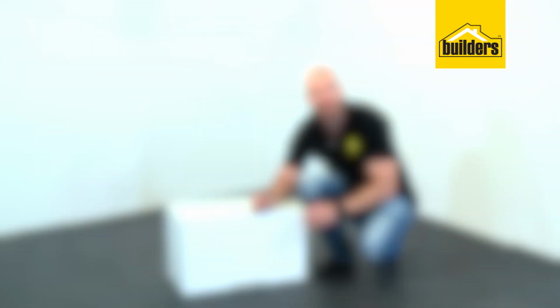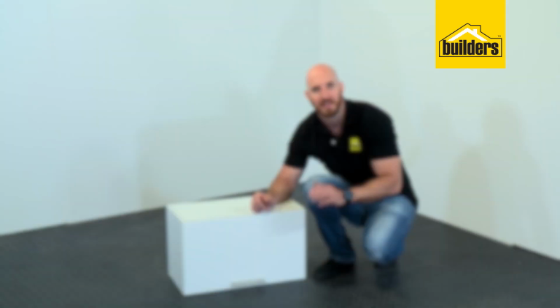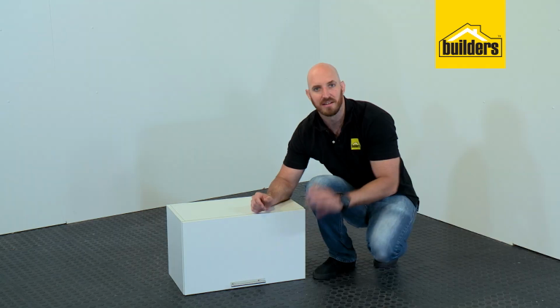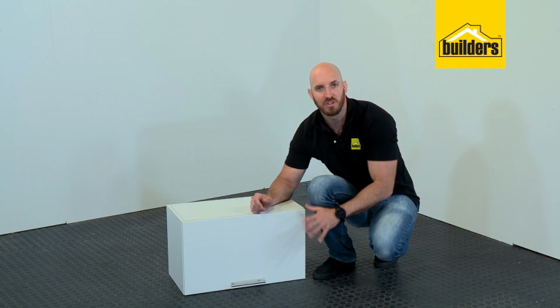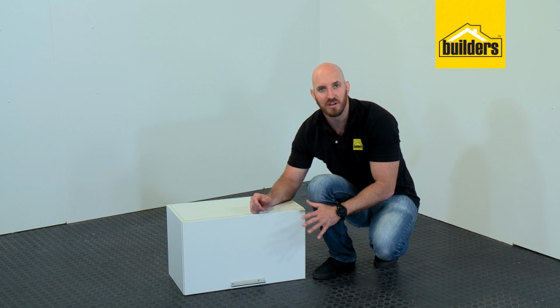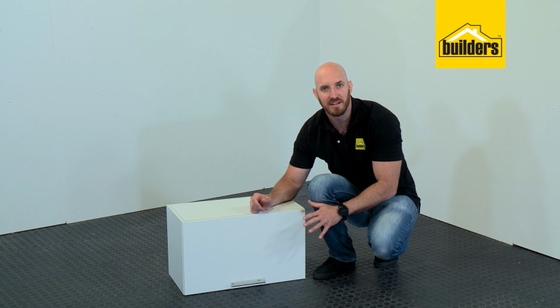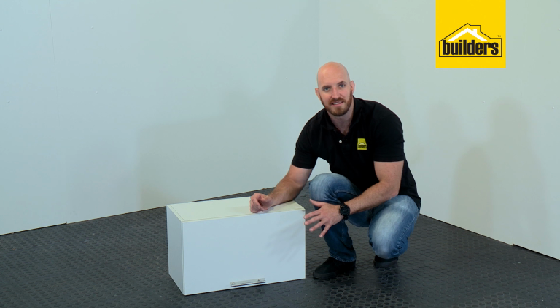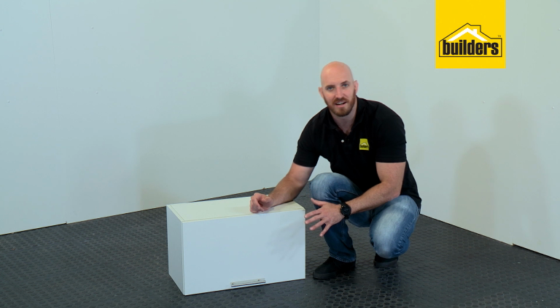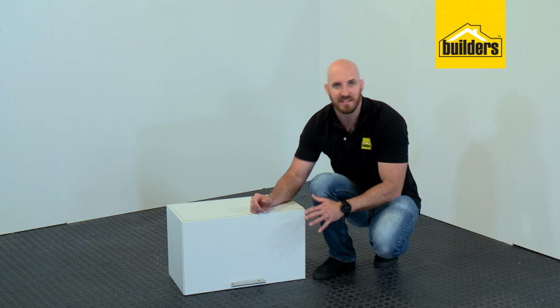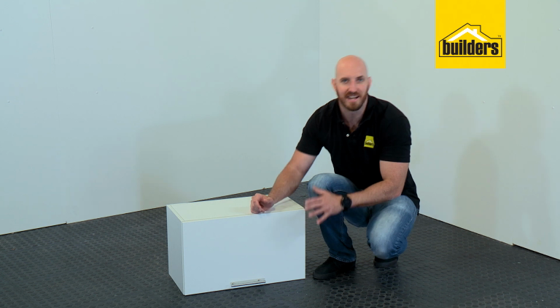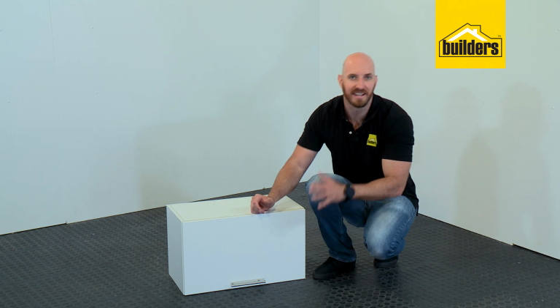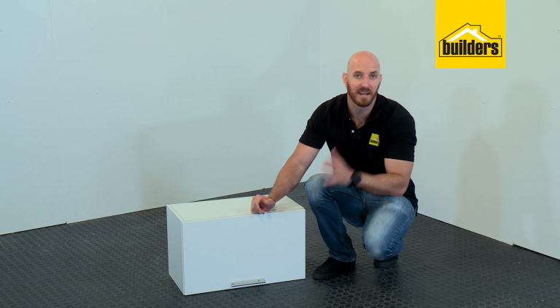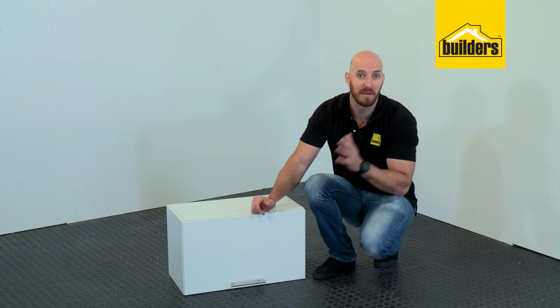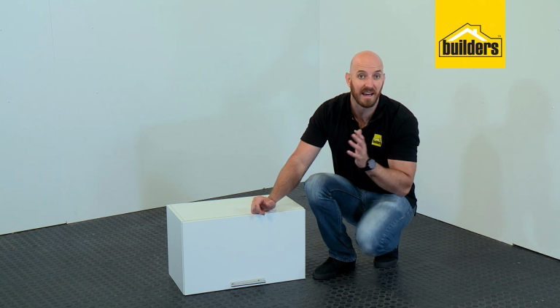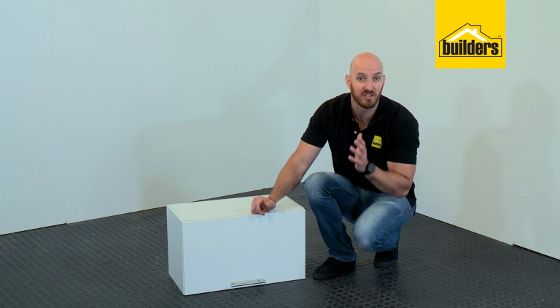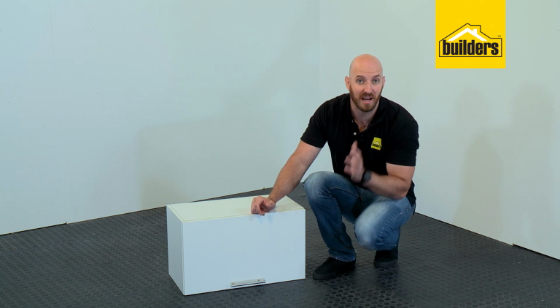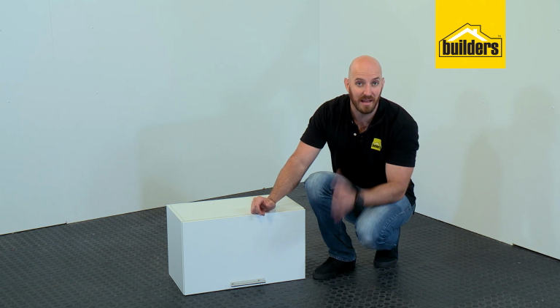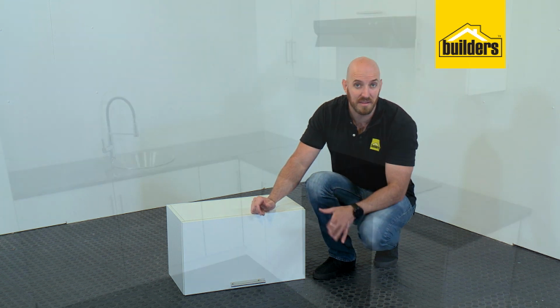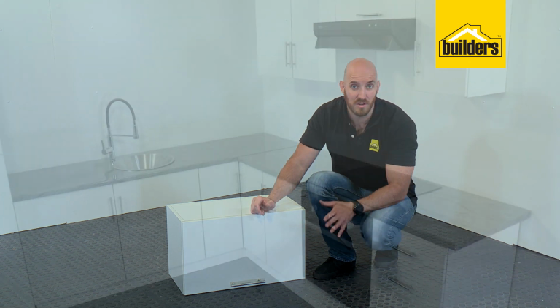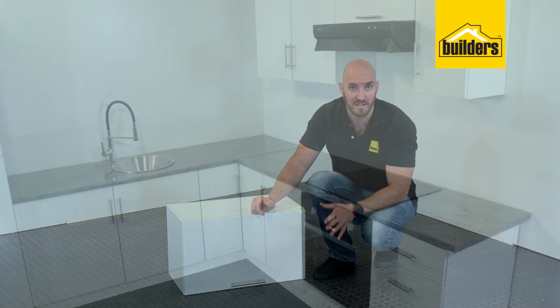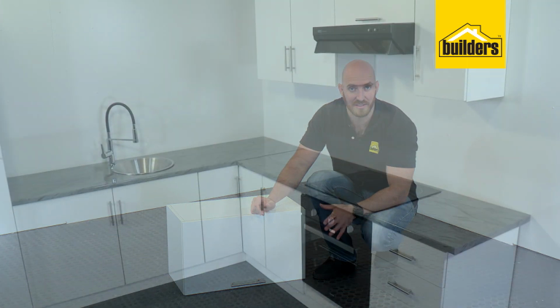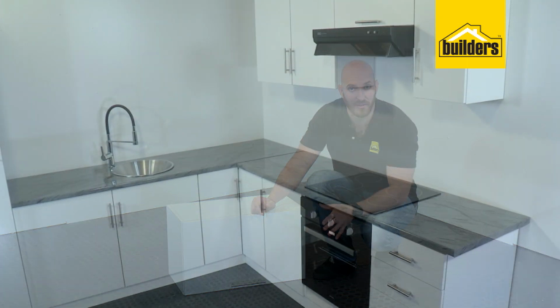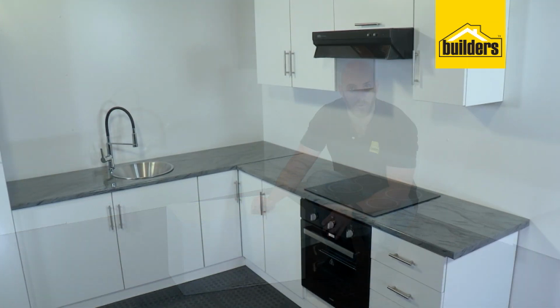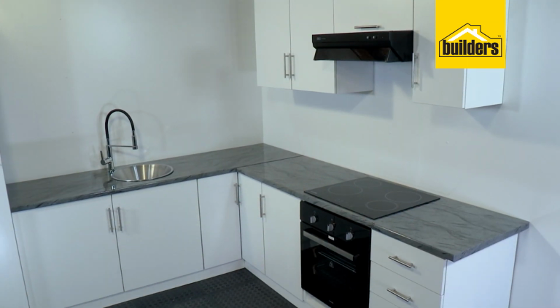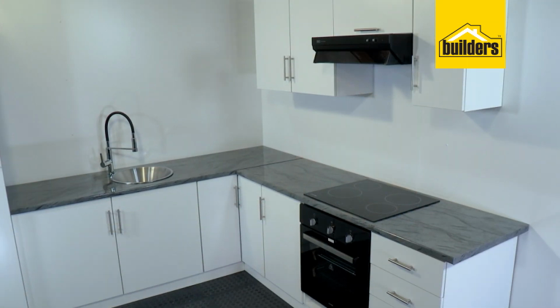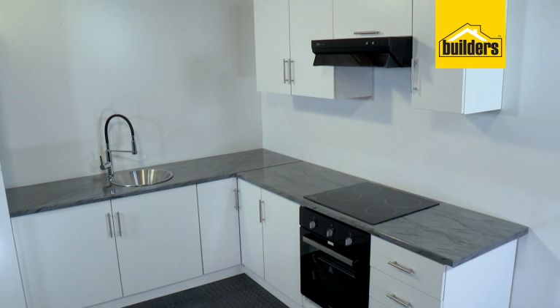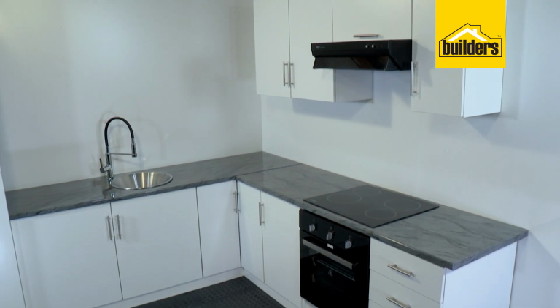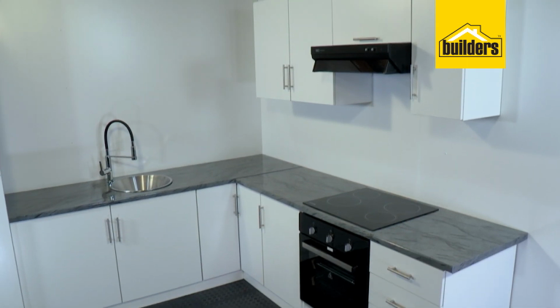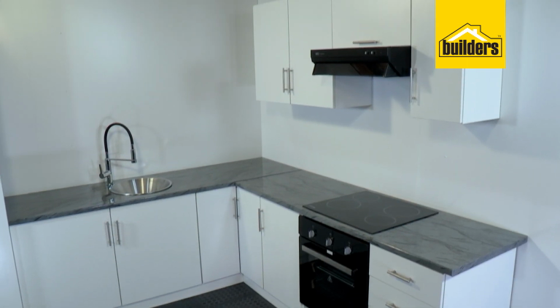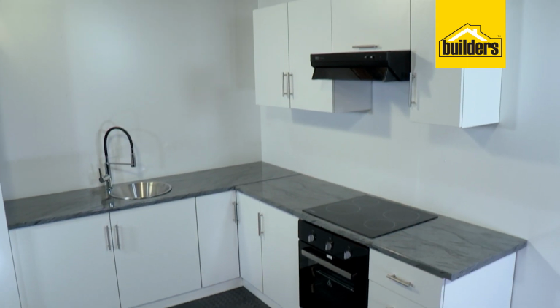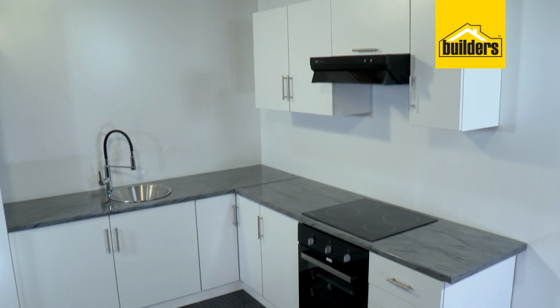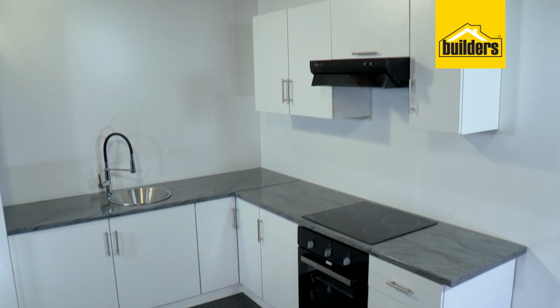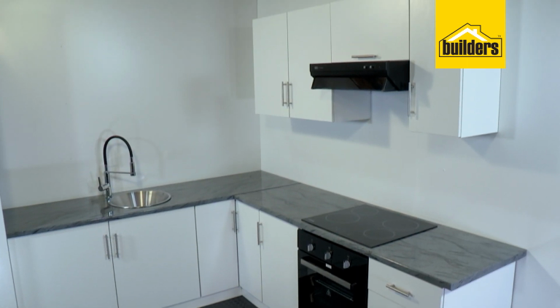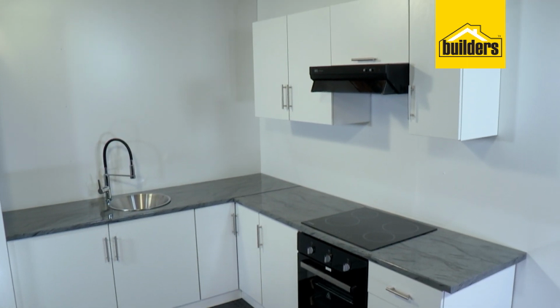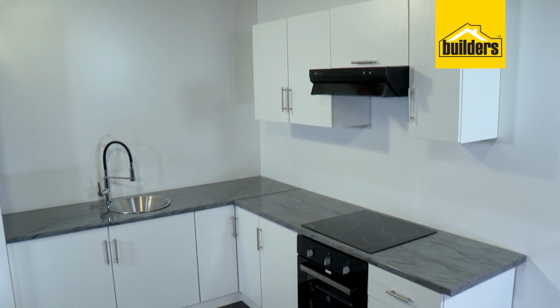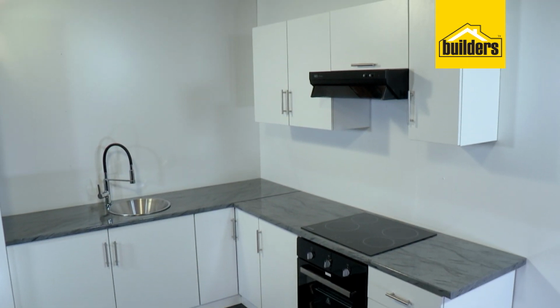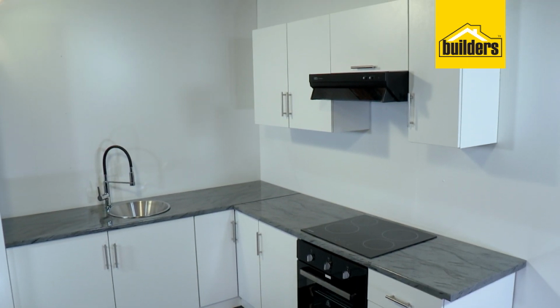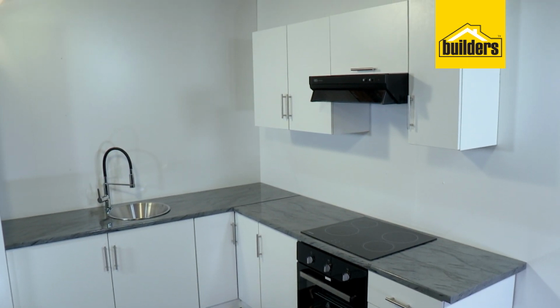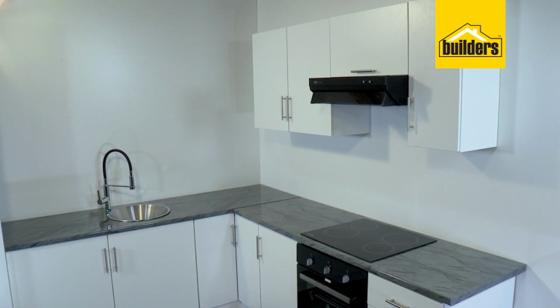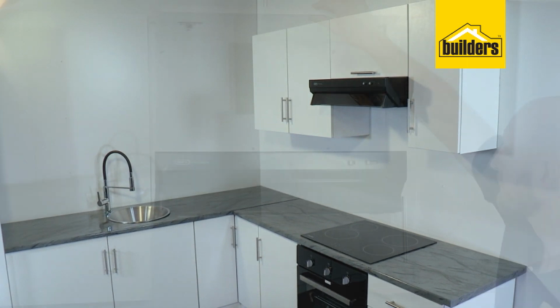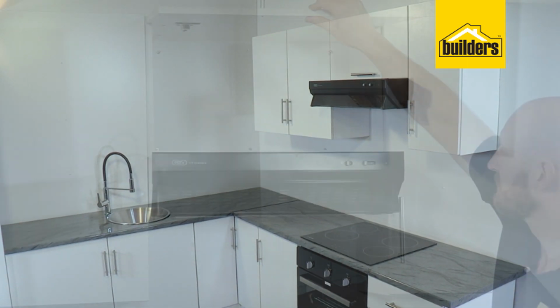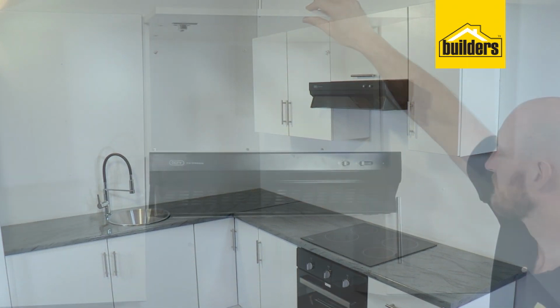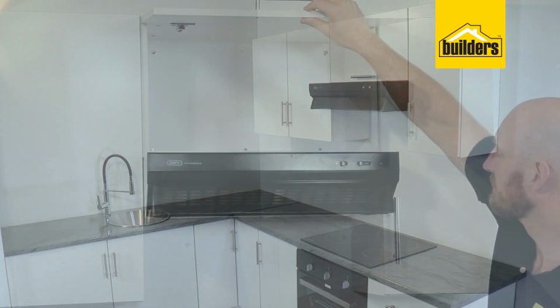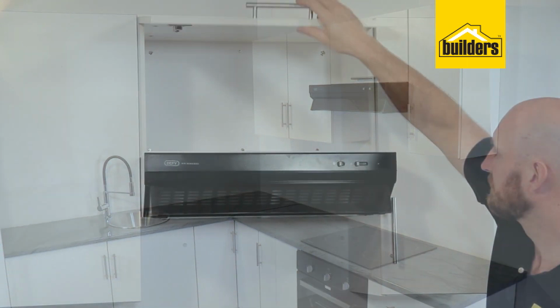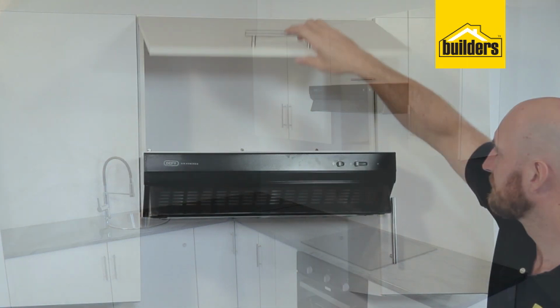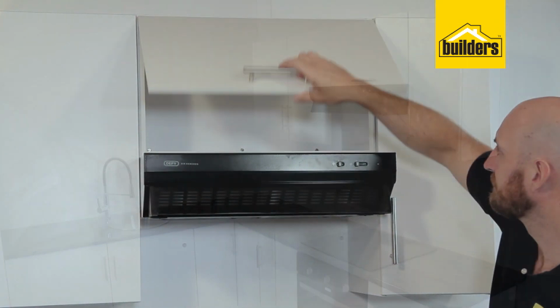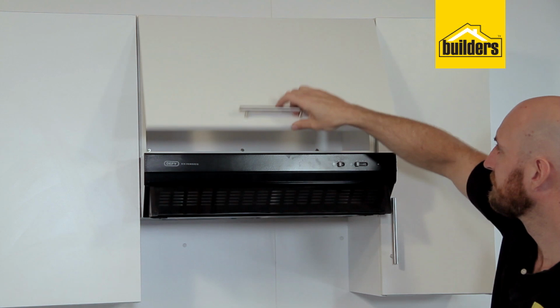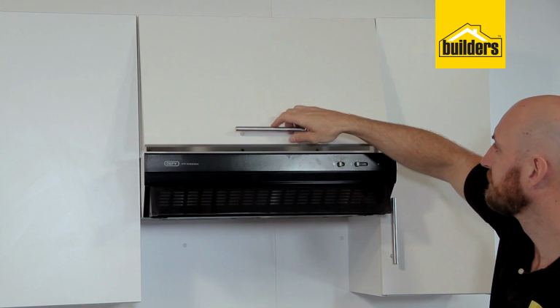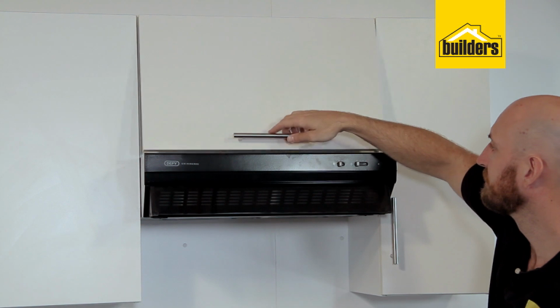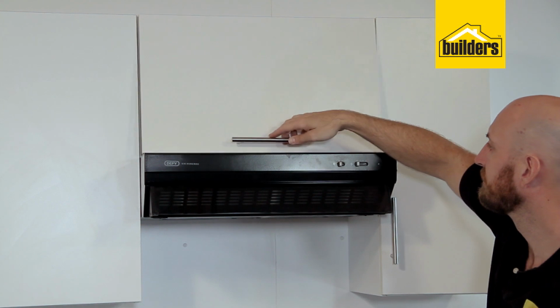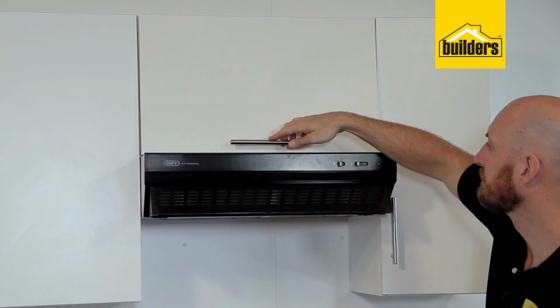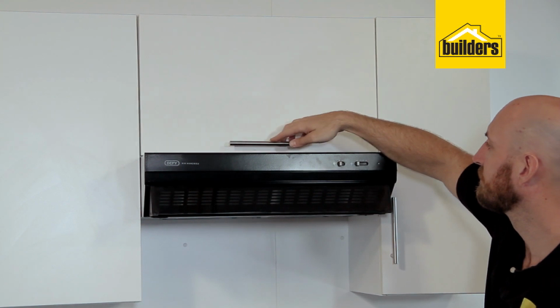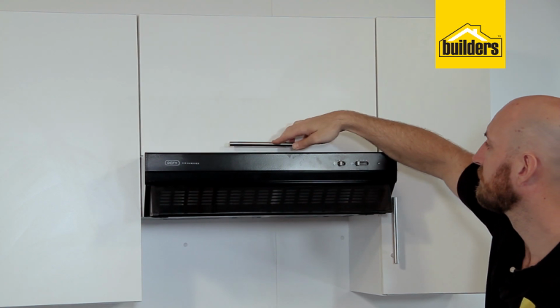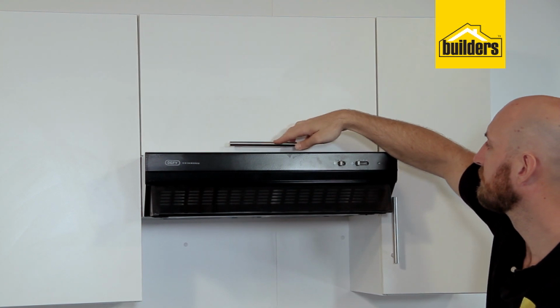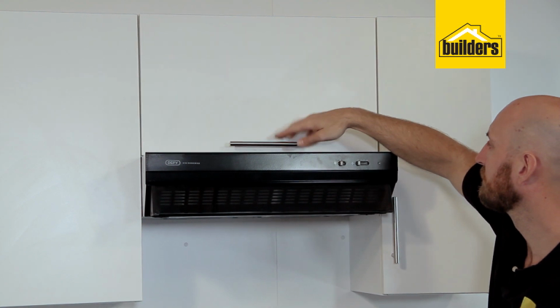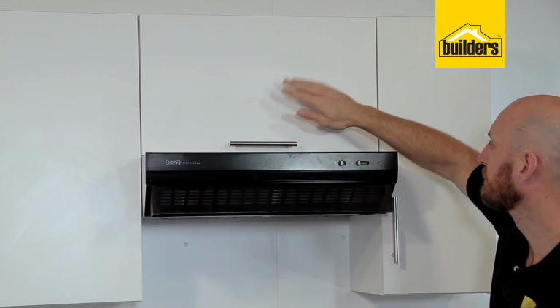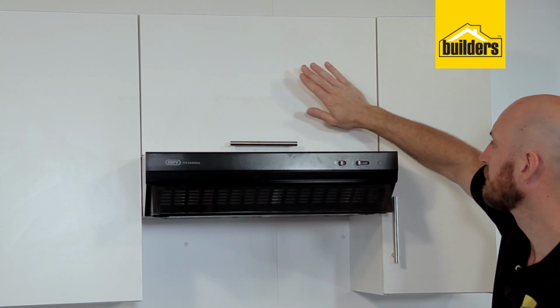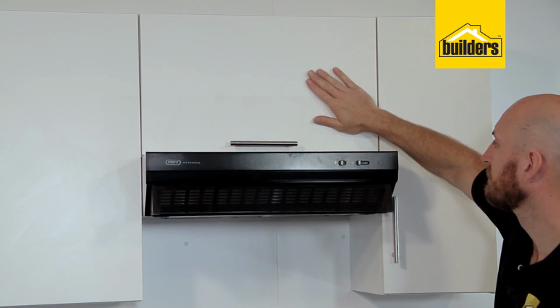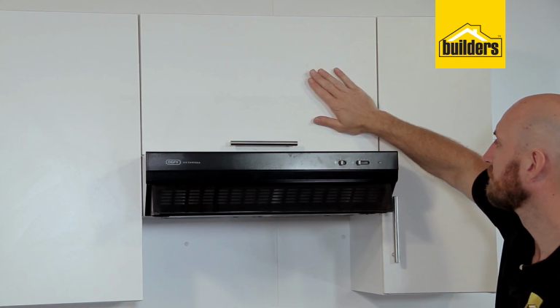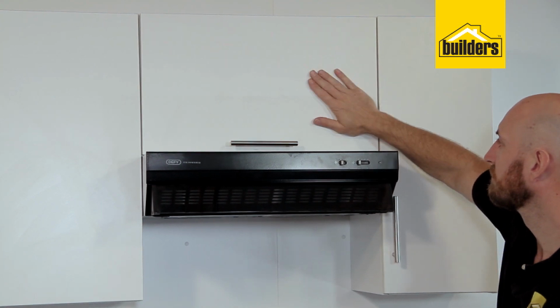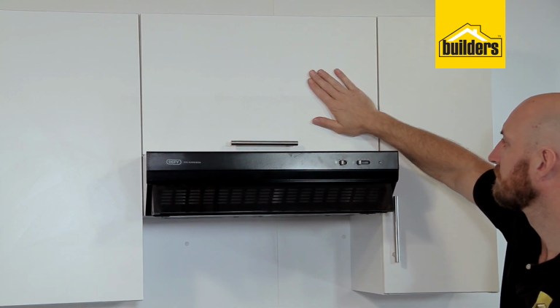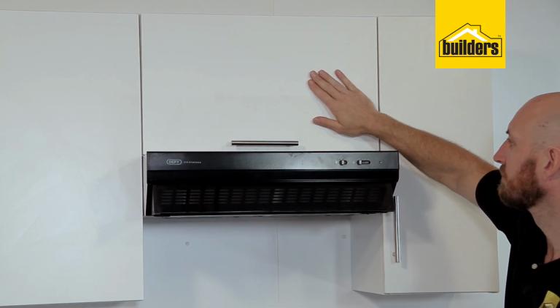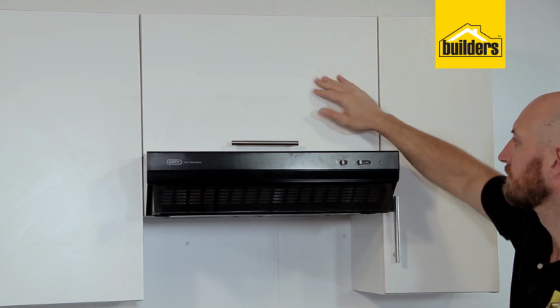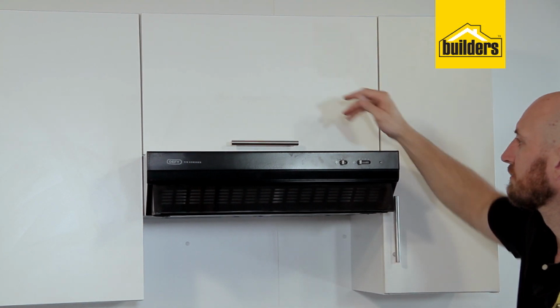This unit is now done and can be added to other units in the range to create your own kitchen. Then finish it off with the countertop and some accessories.